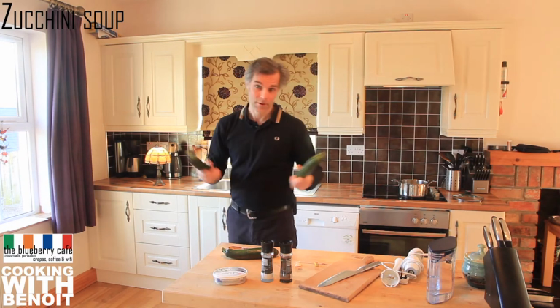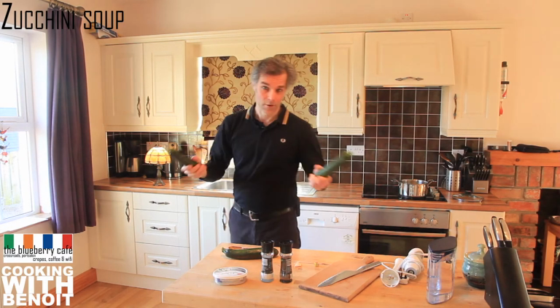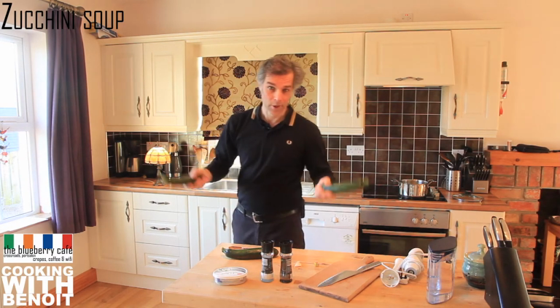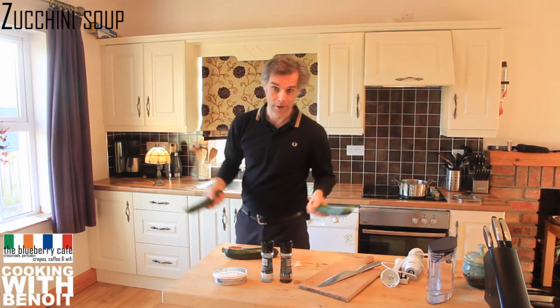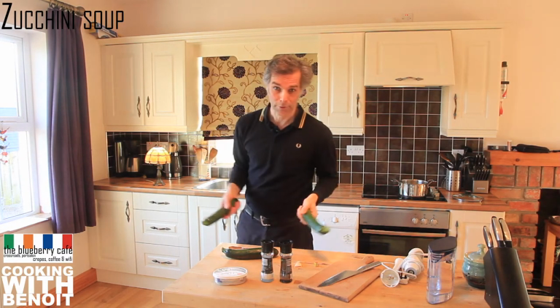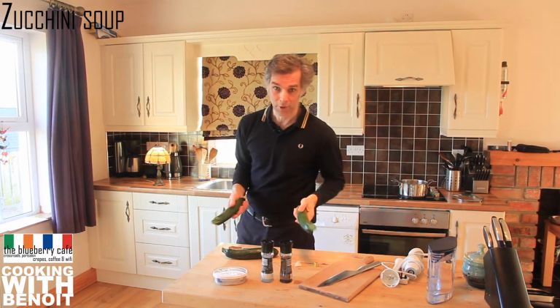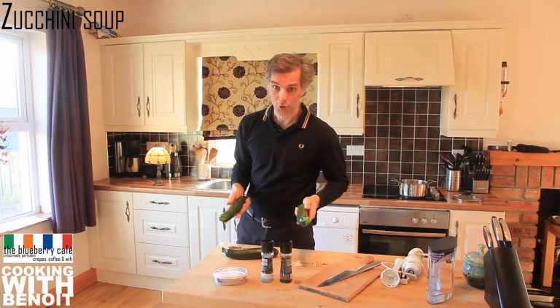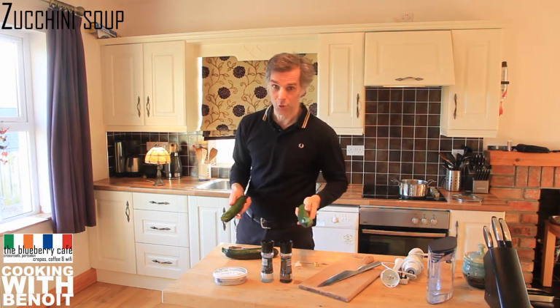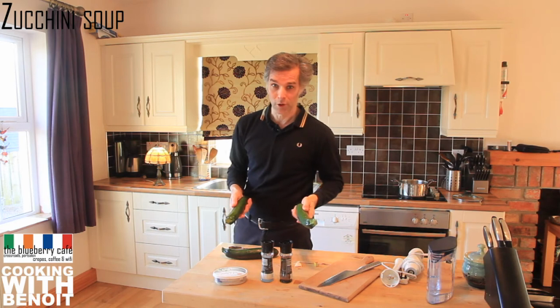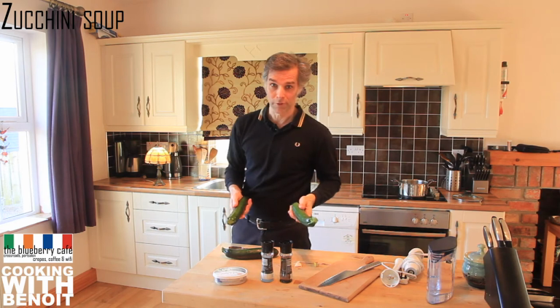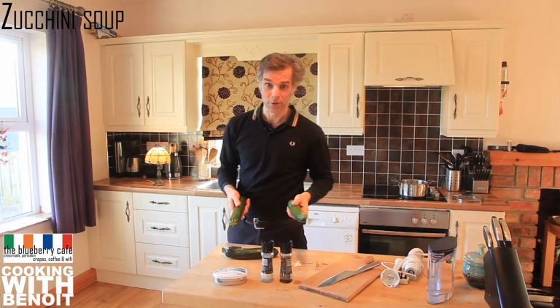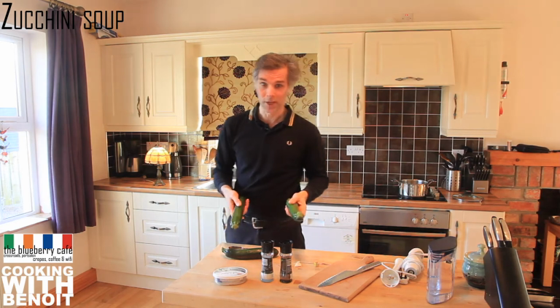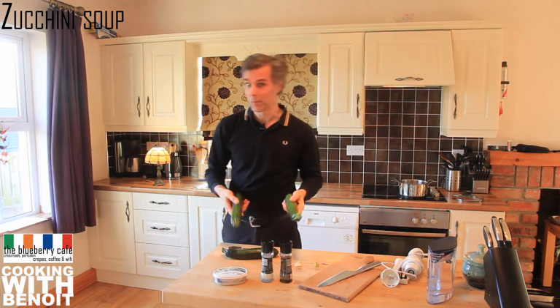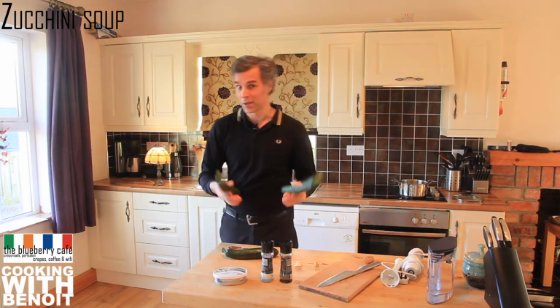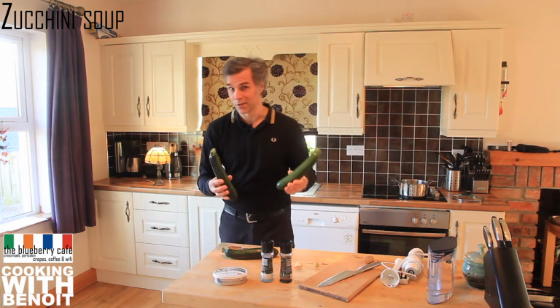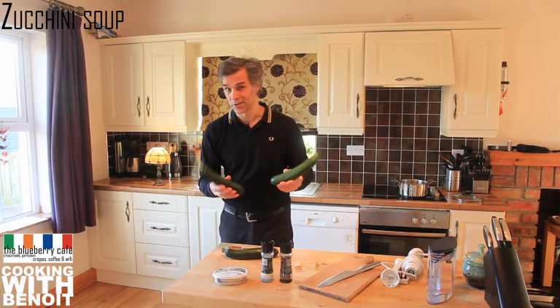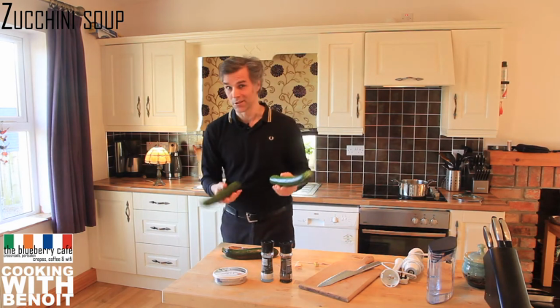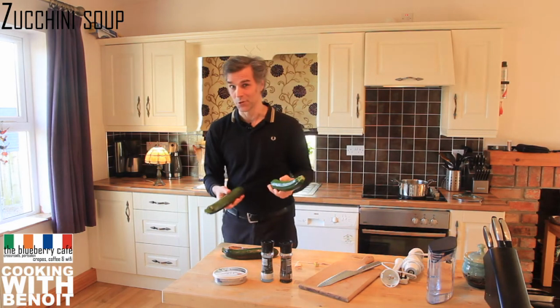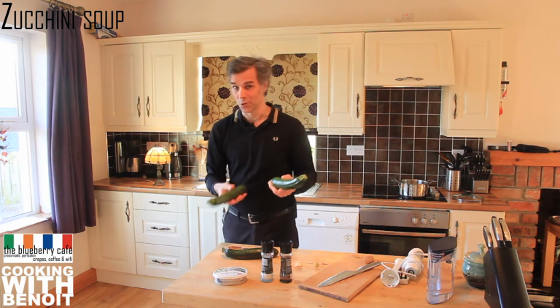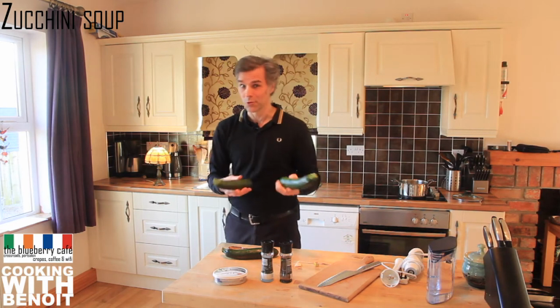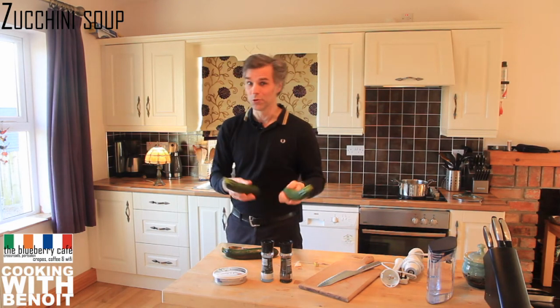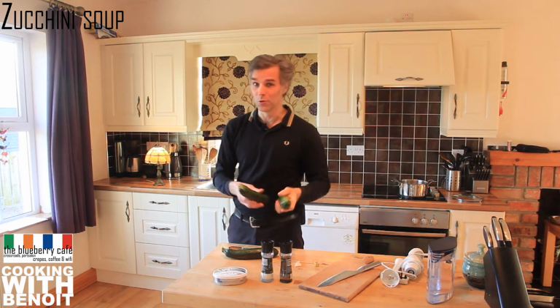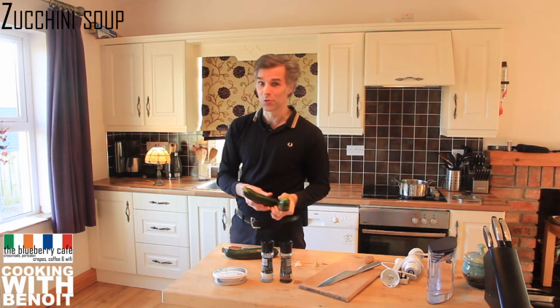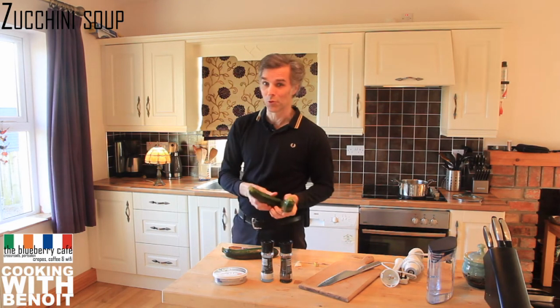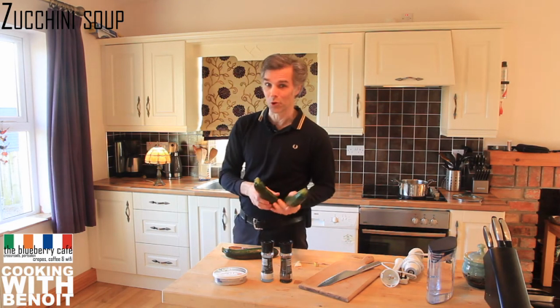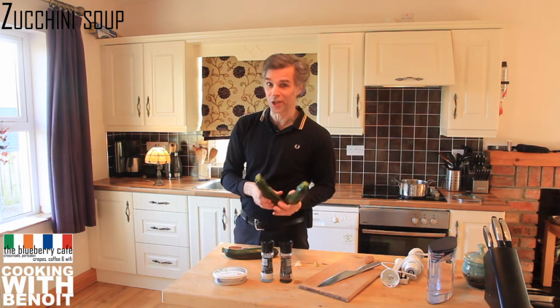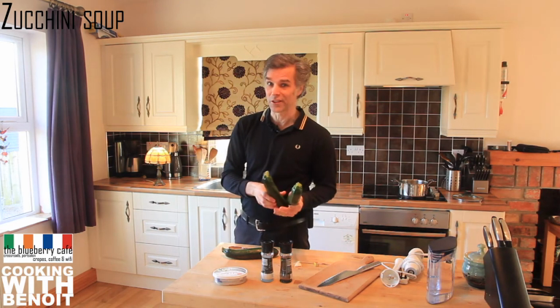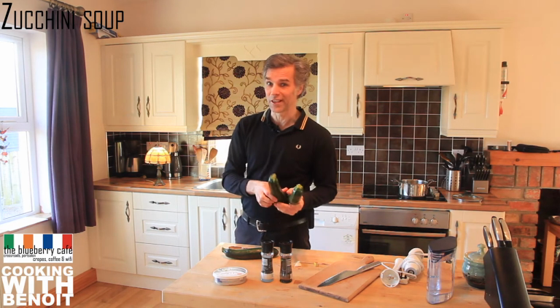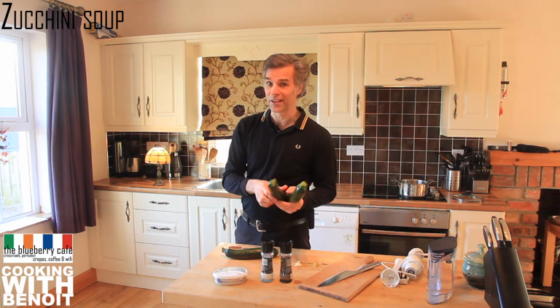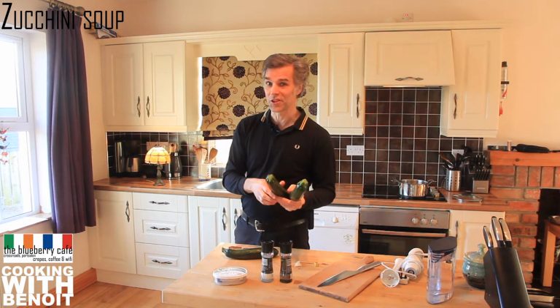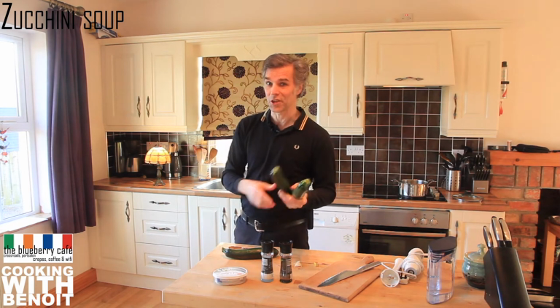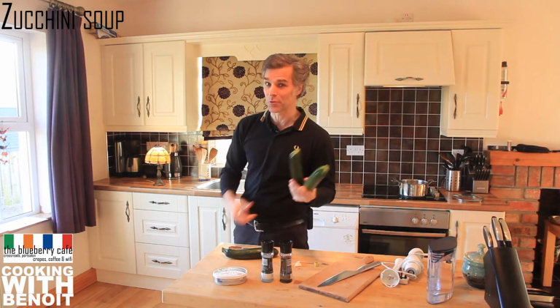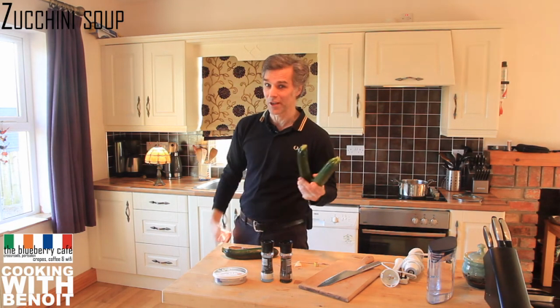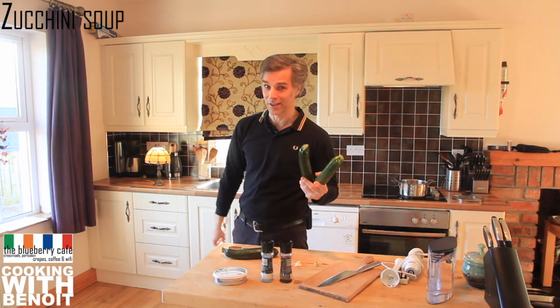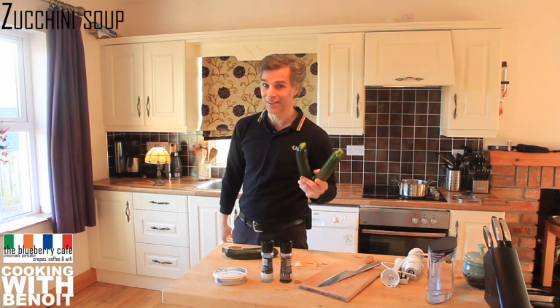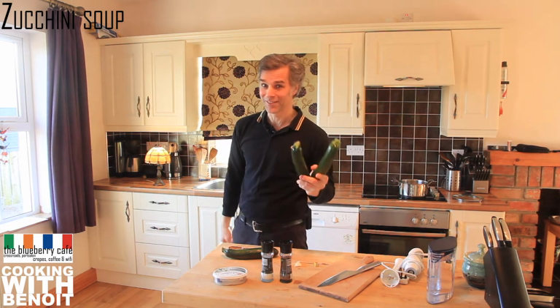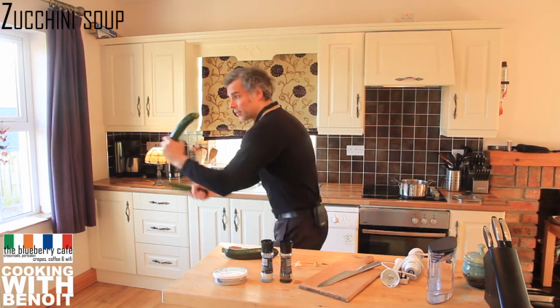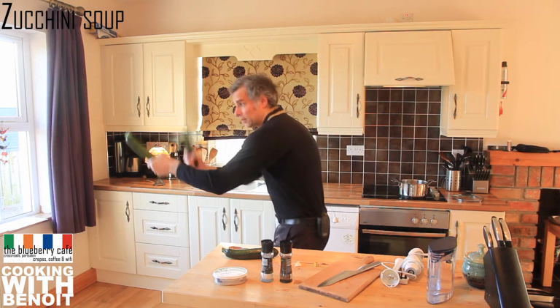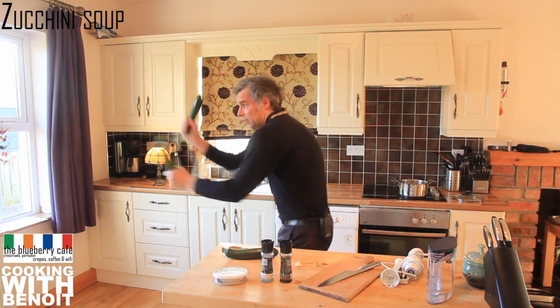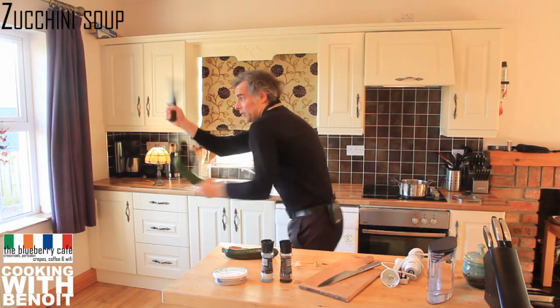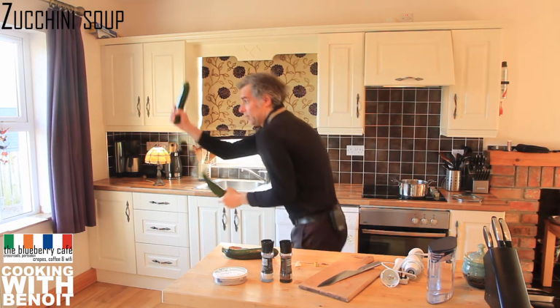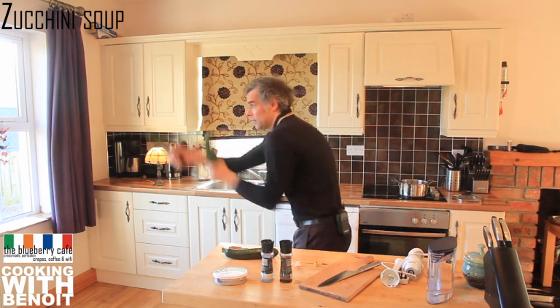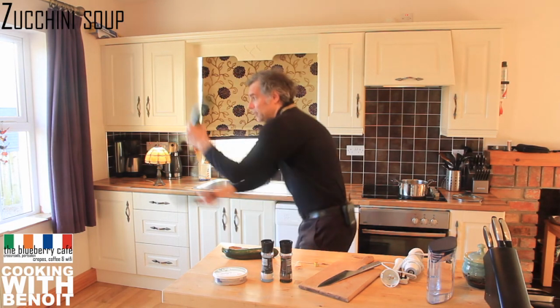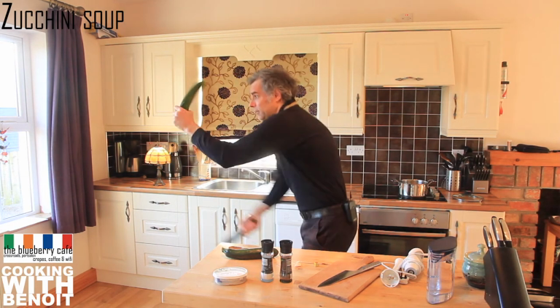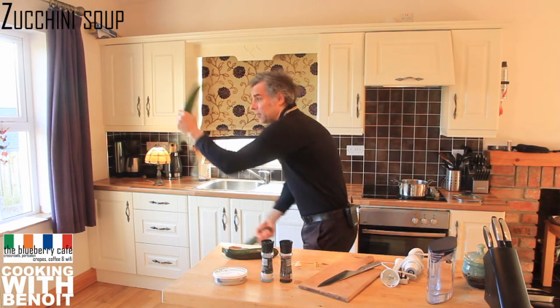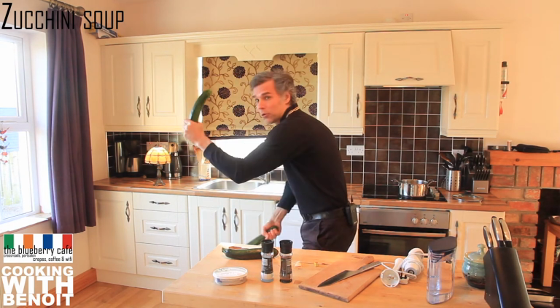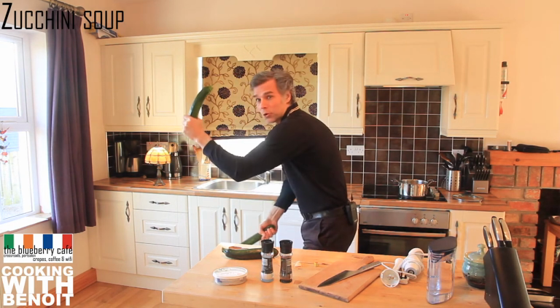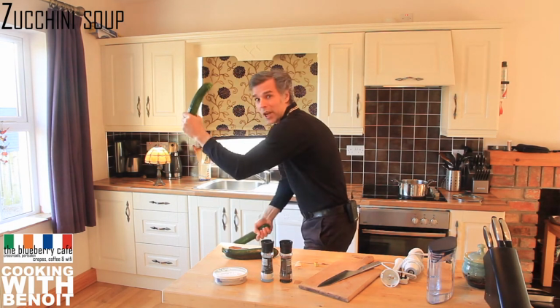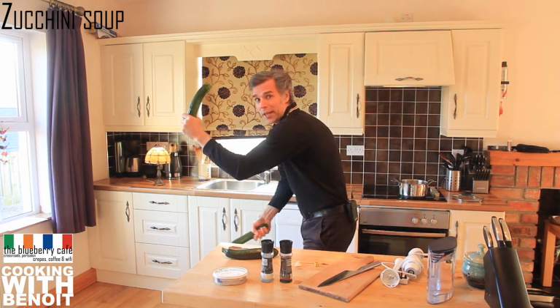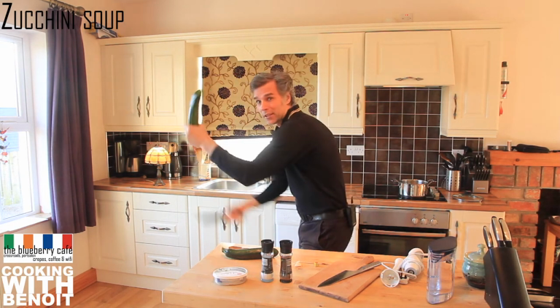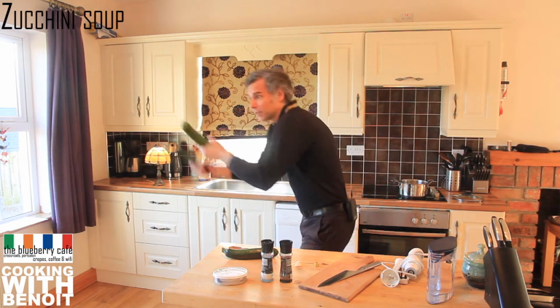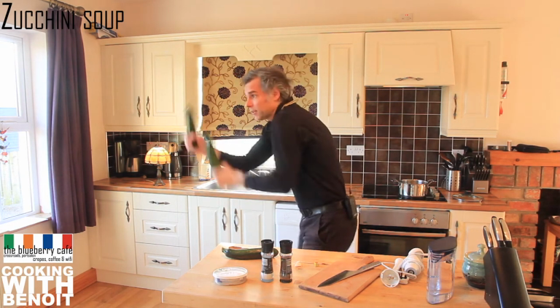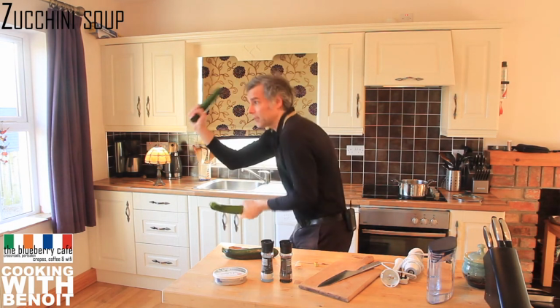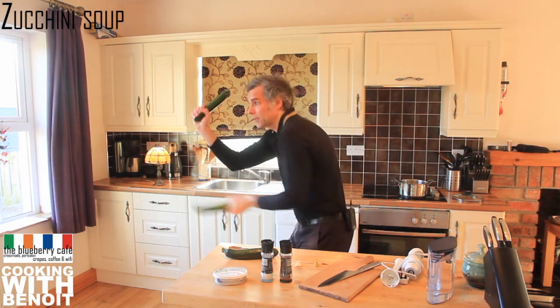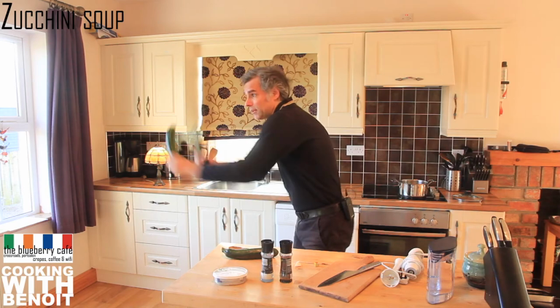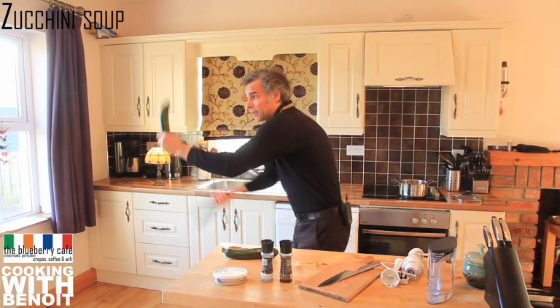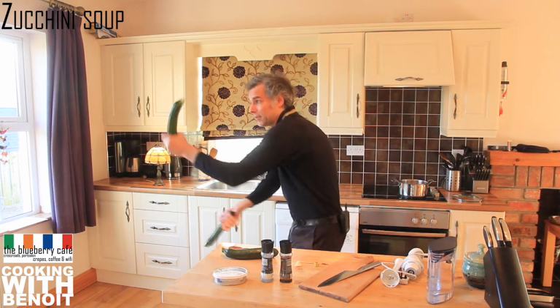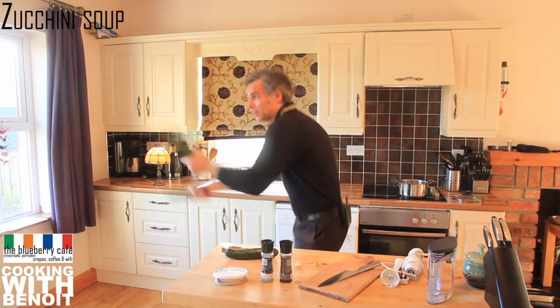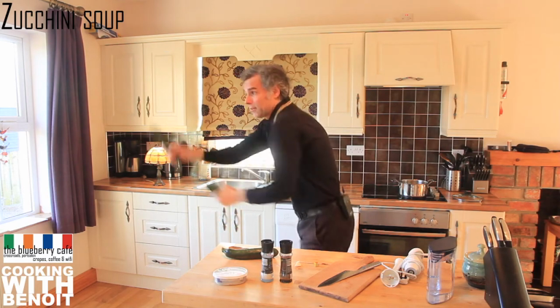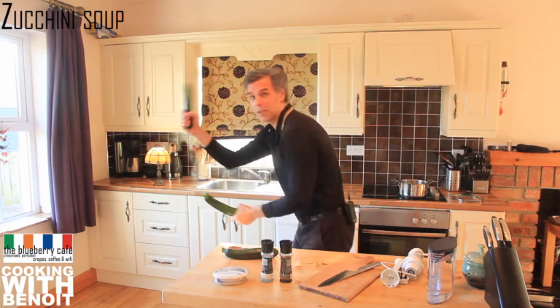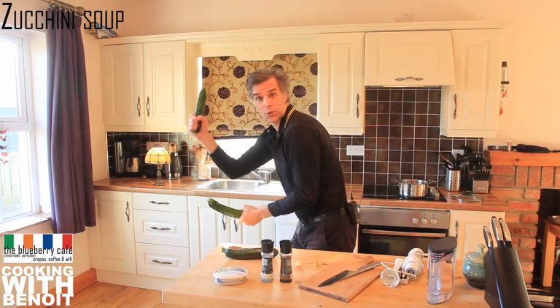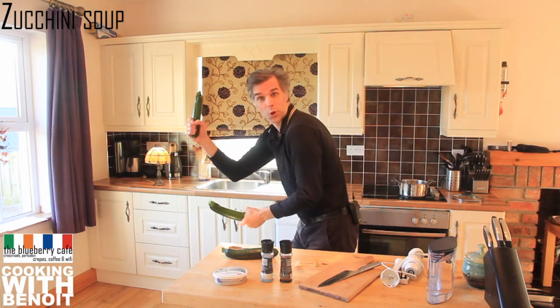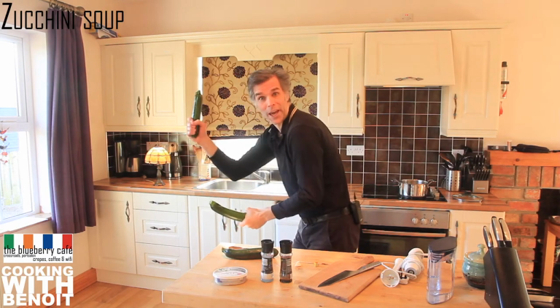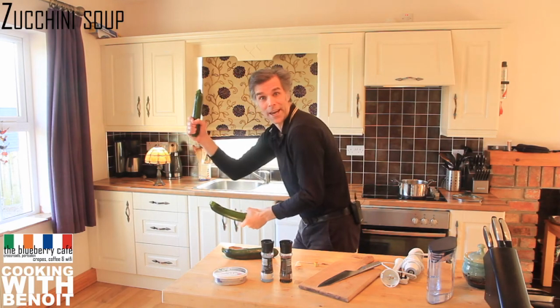It's not really a French word of the day because you use courgette in English as well. Courgette... zucchini.